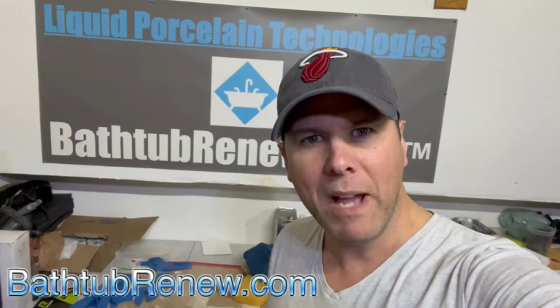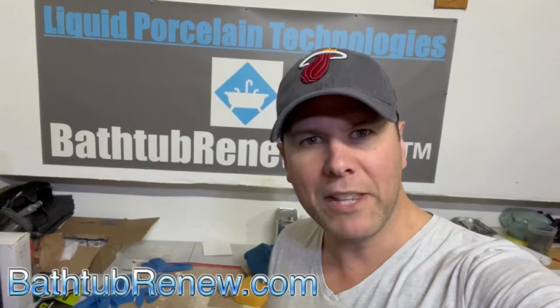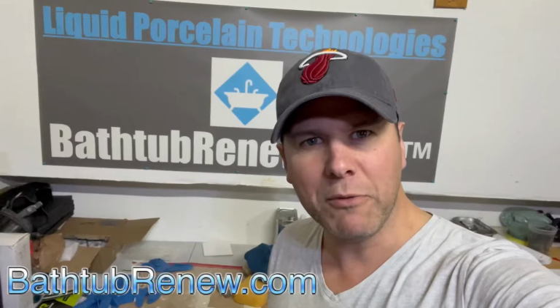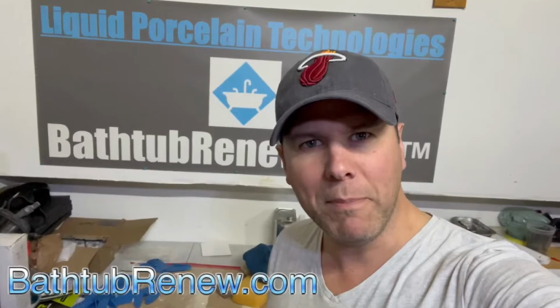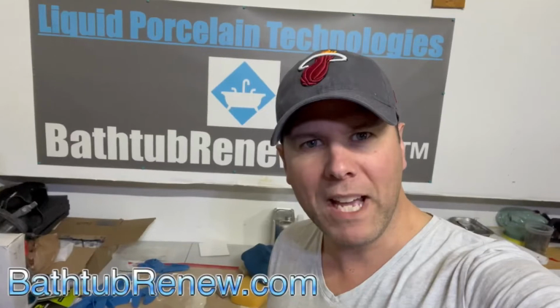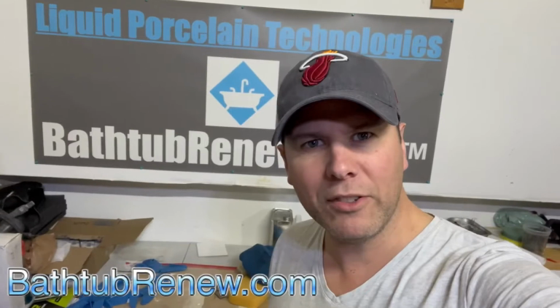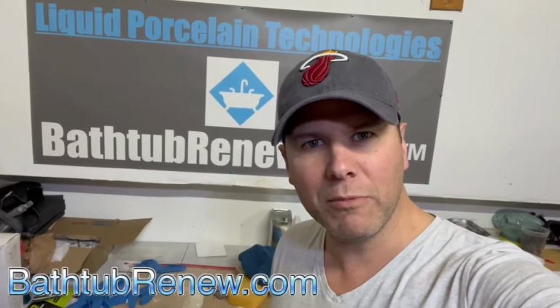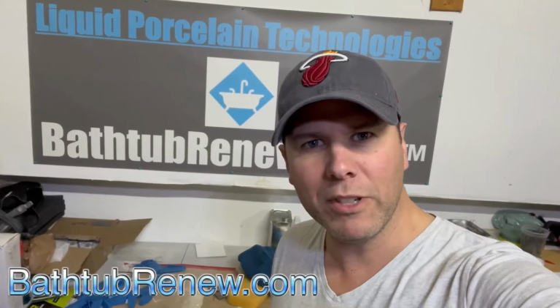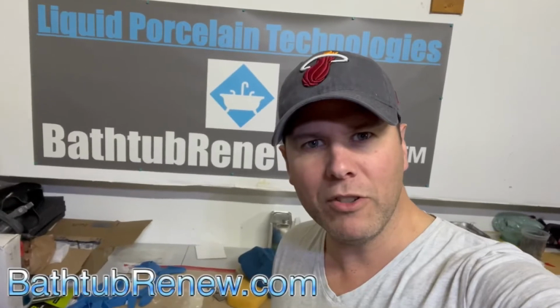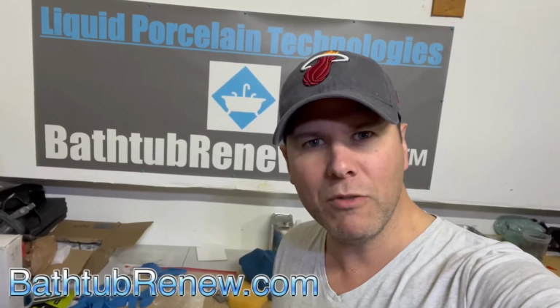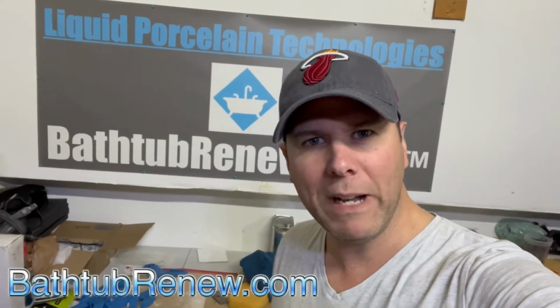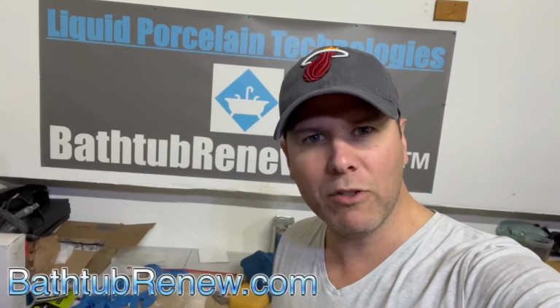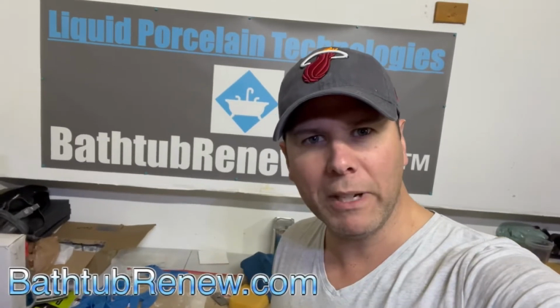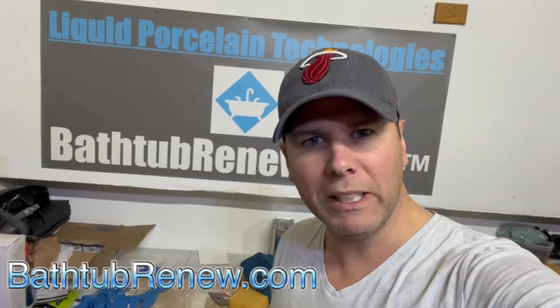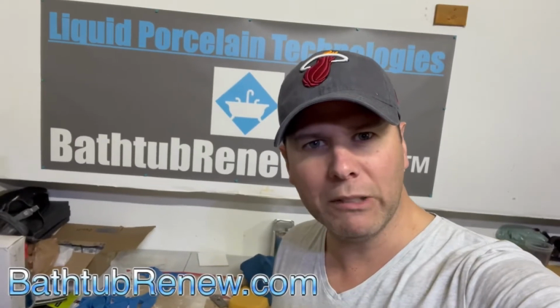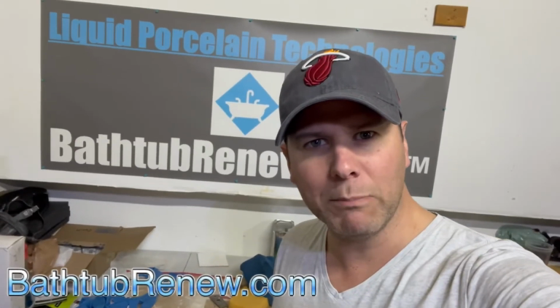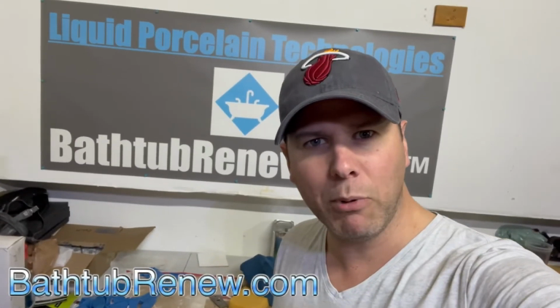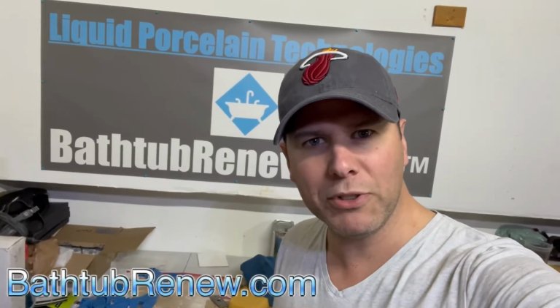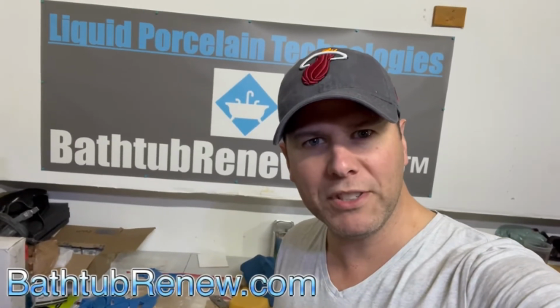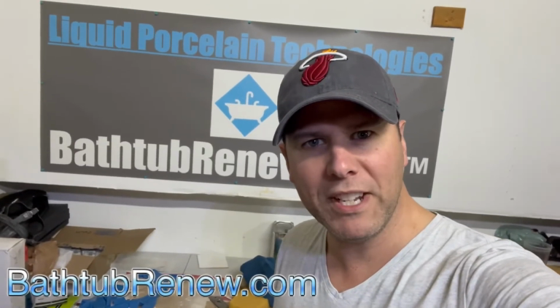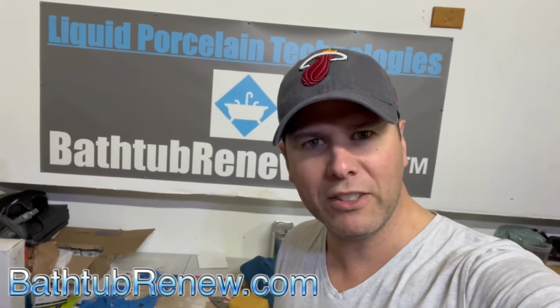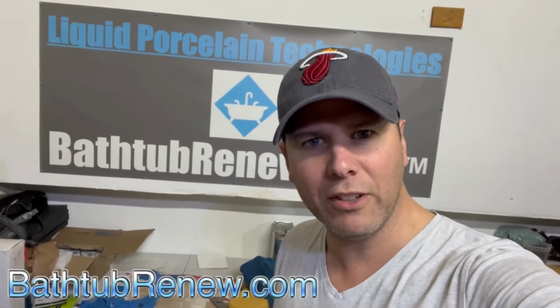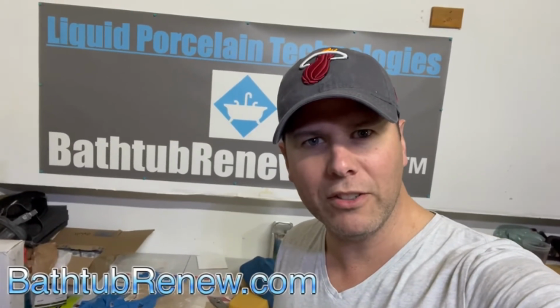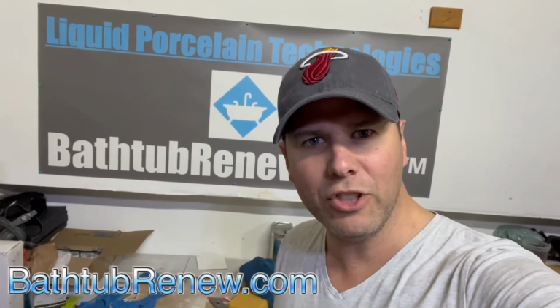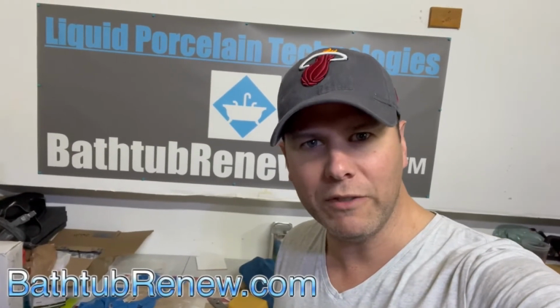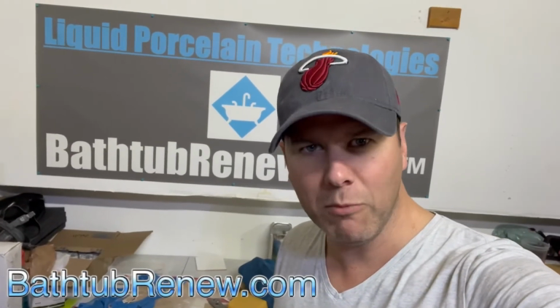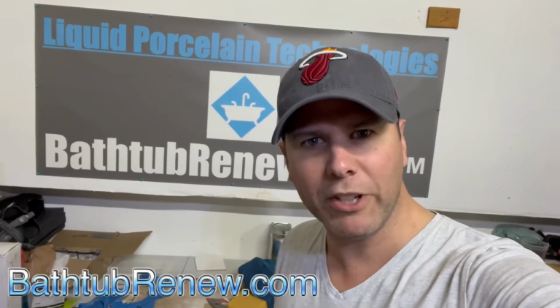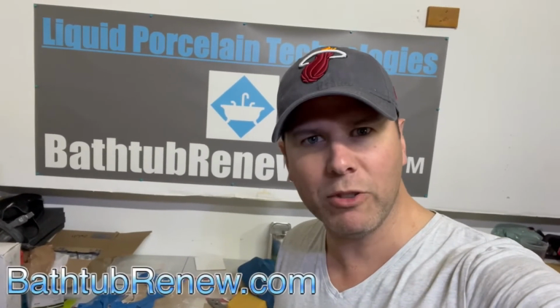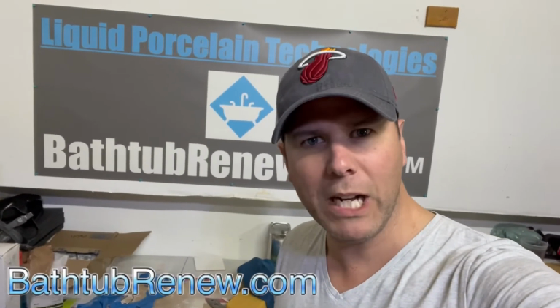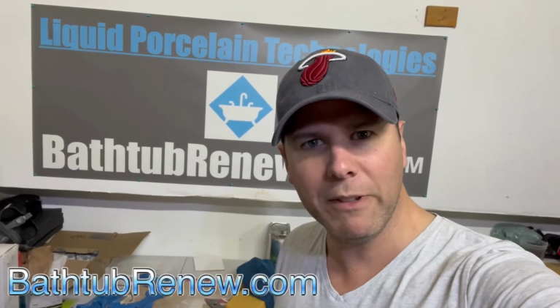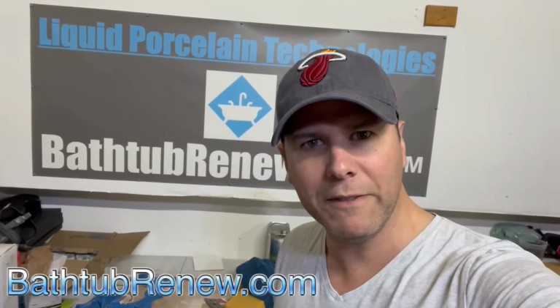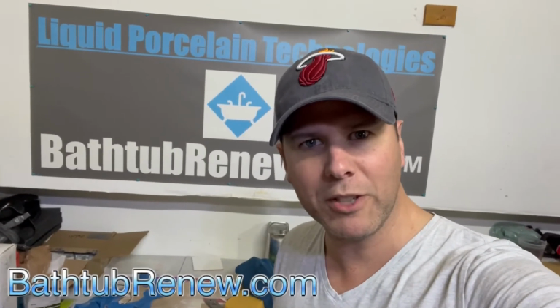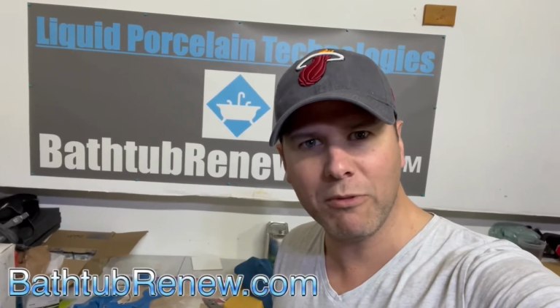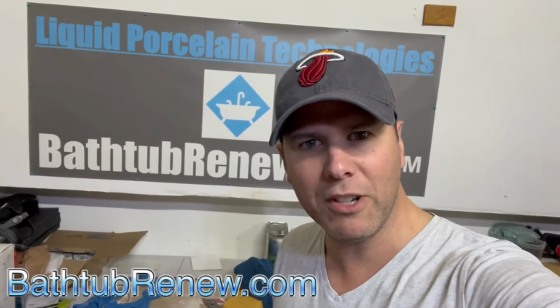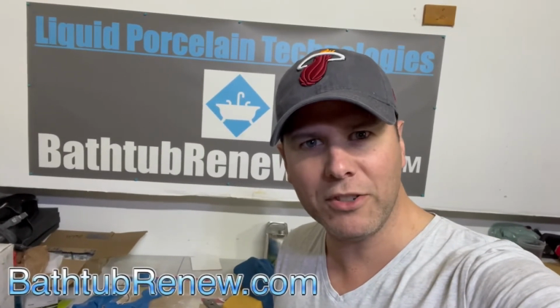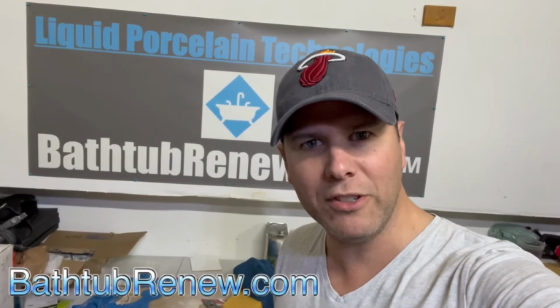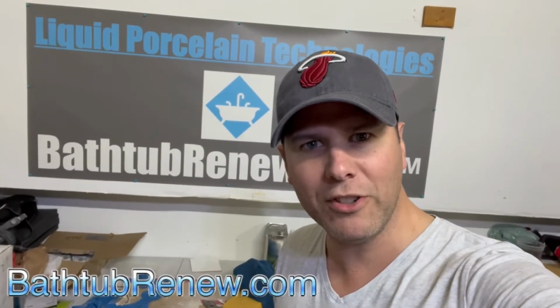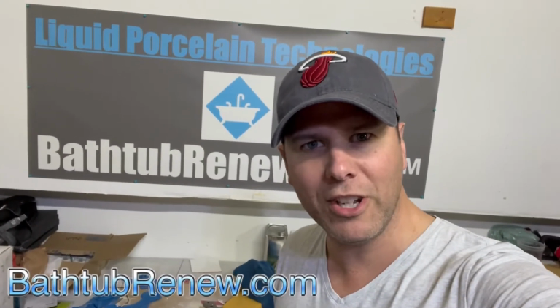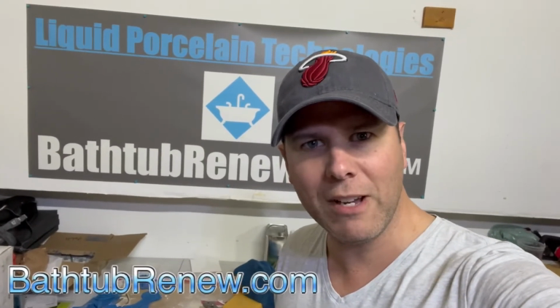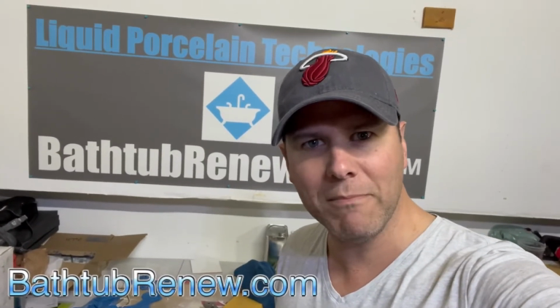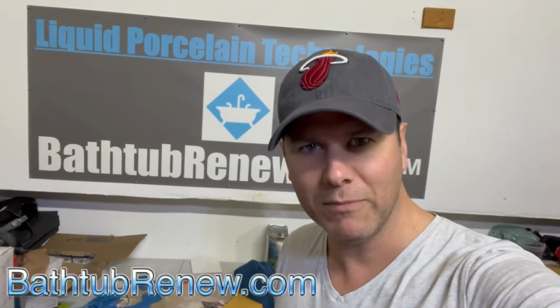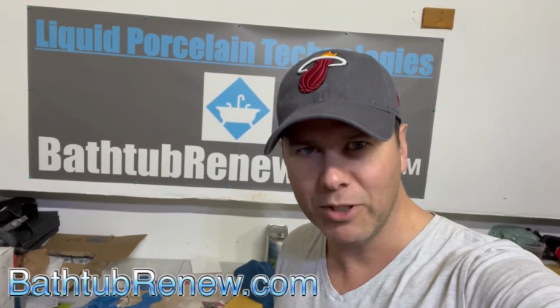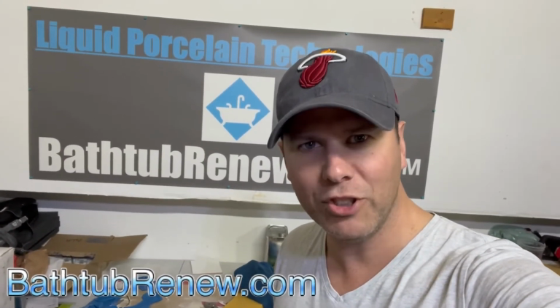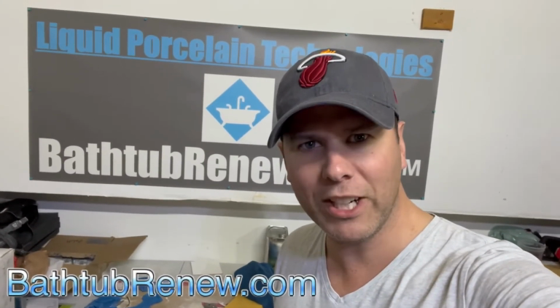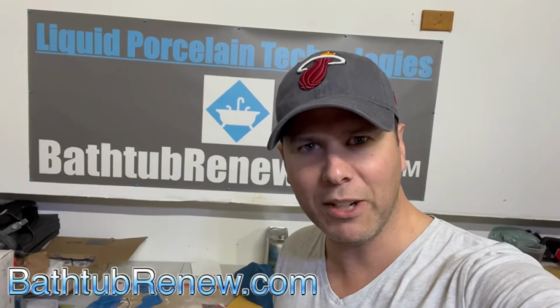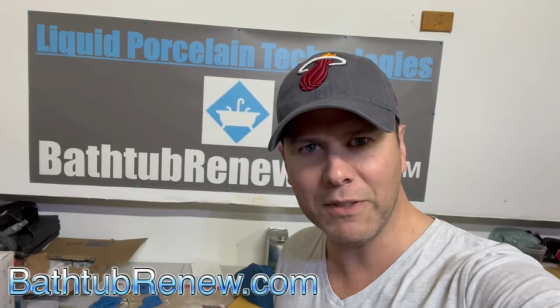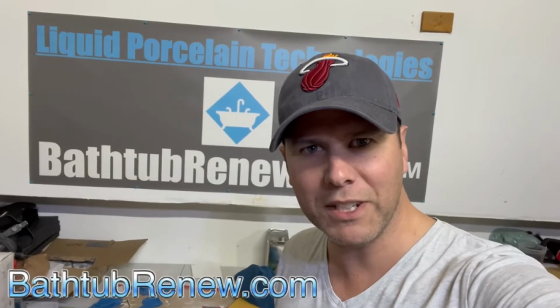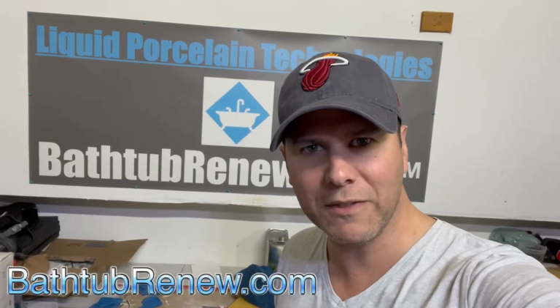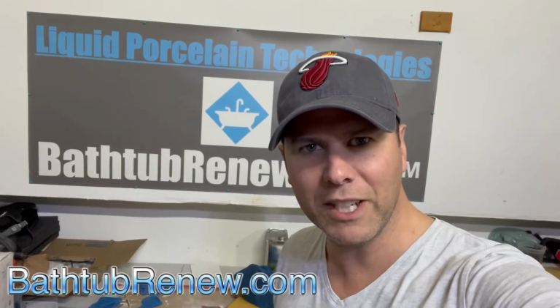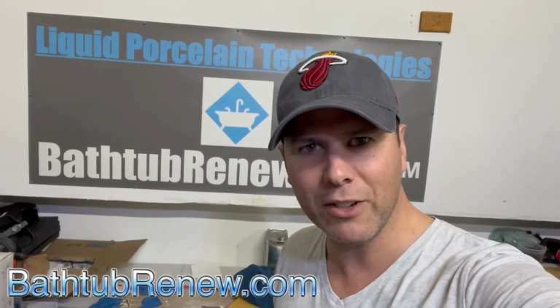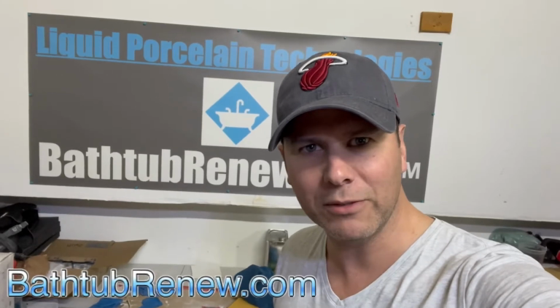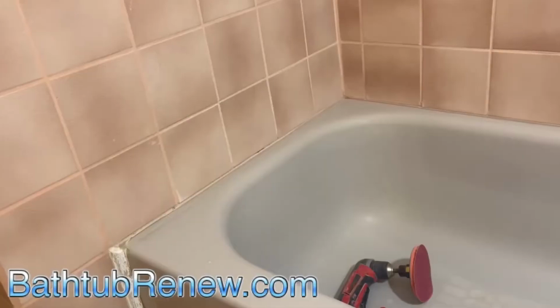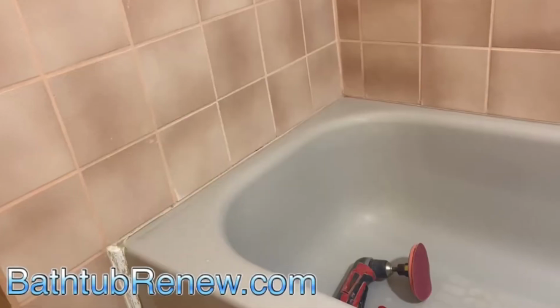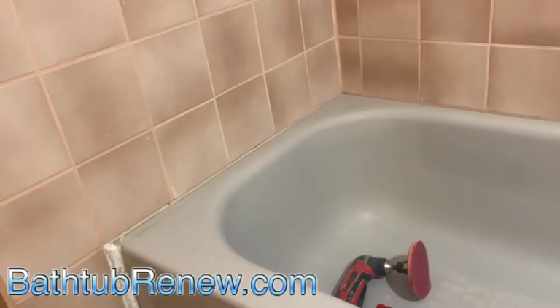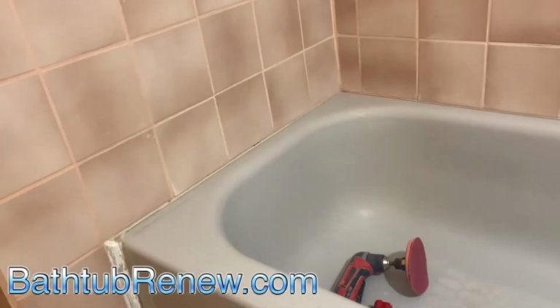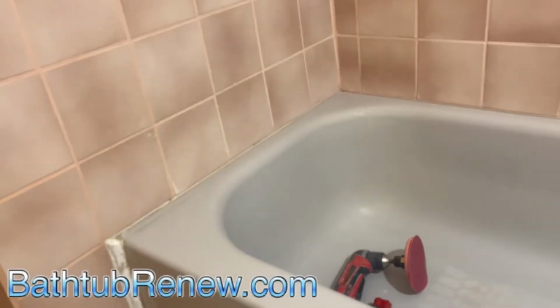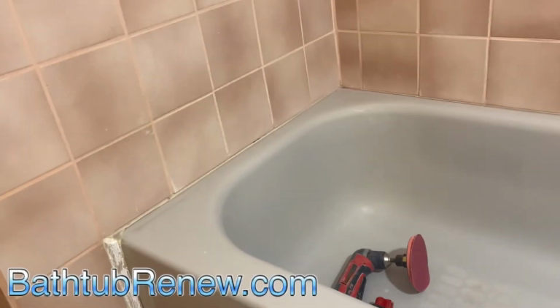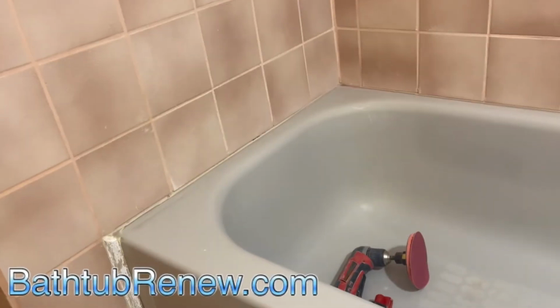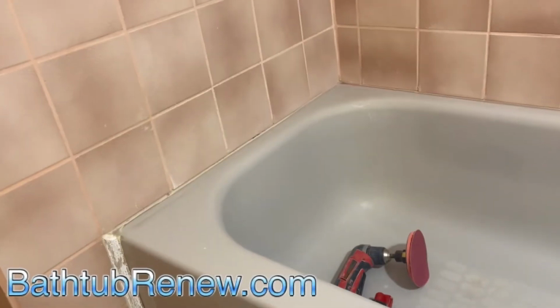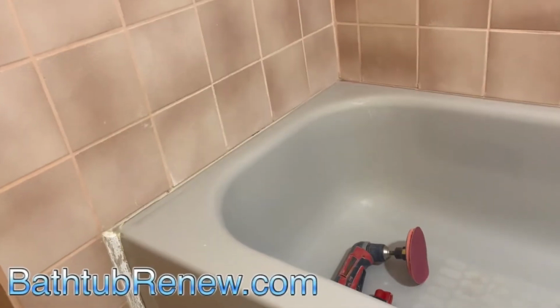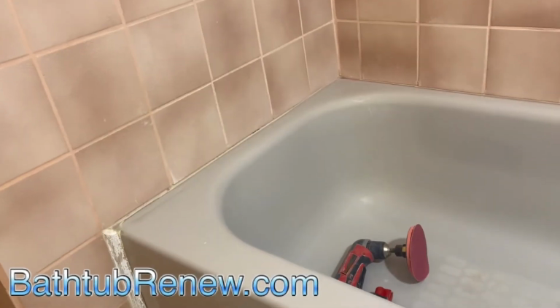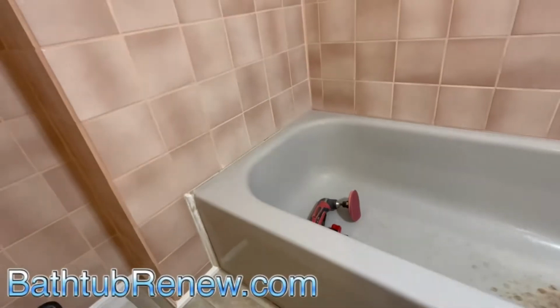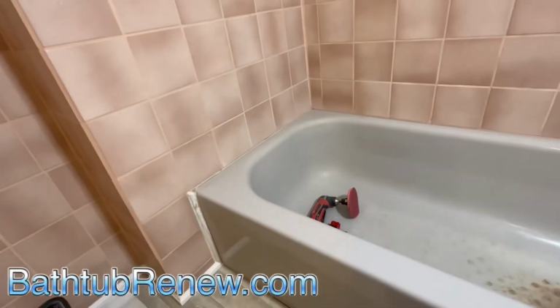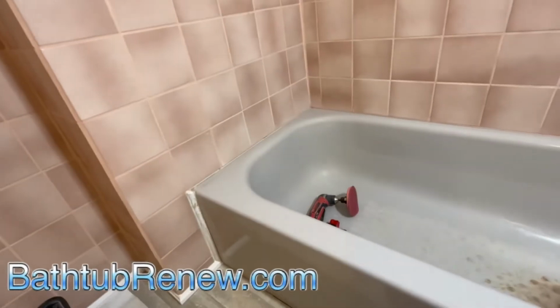Matthew with Bathtub Renew, powered by liquid porcelain technology. If you want to know how we fix rust on your tub, check out this video — there's only one thing you're forgetting.